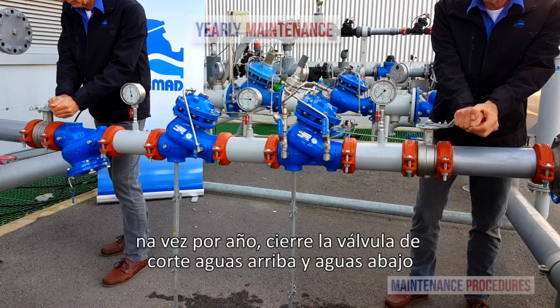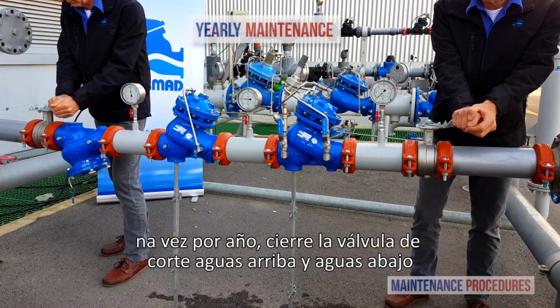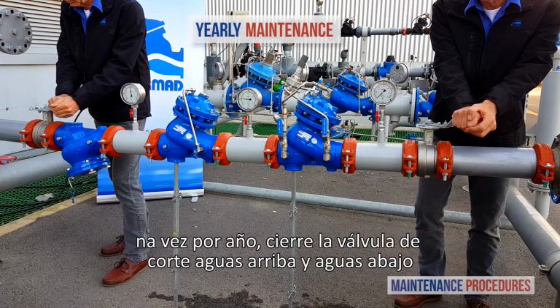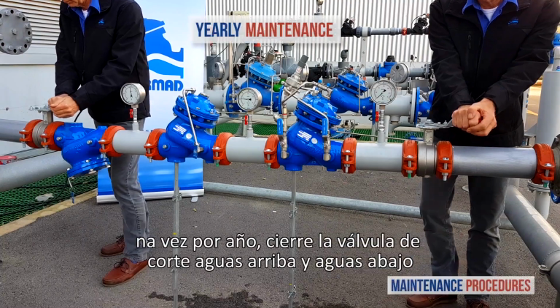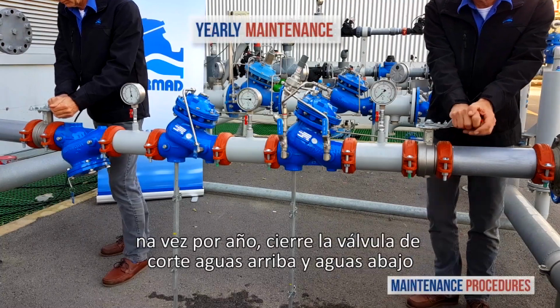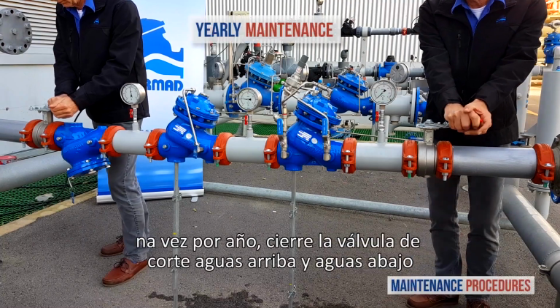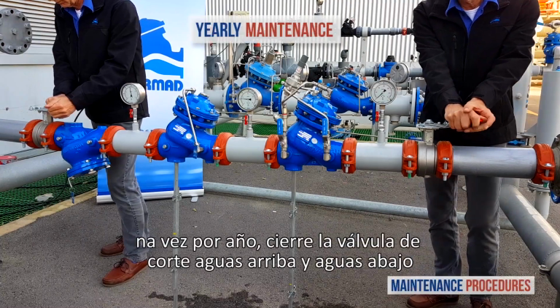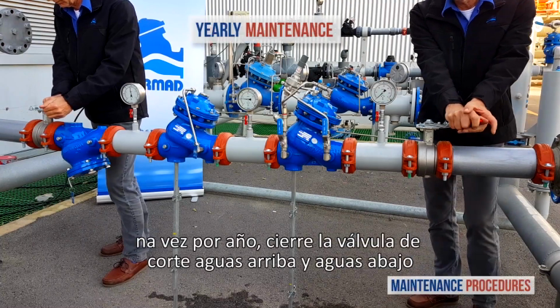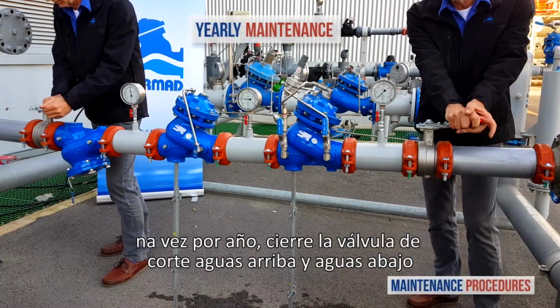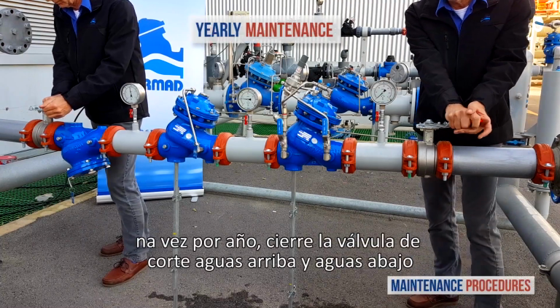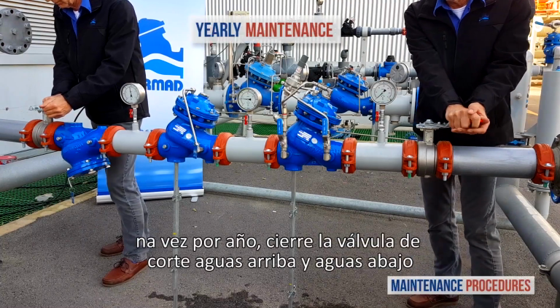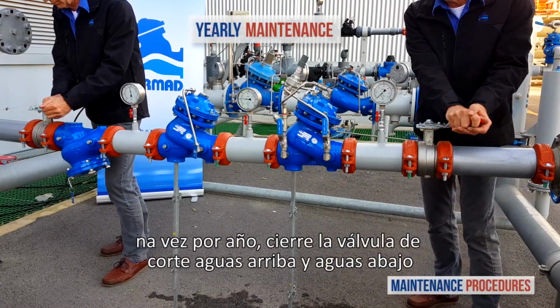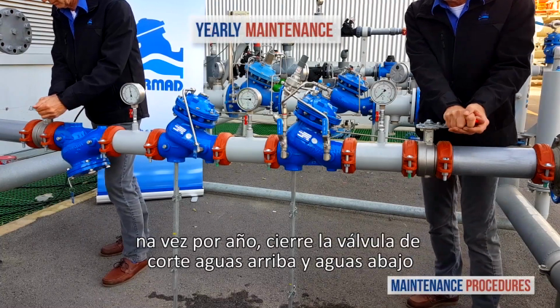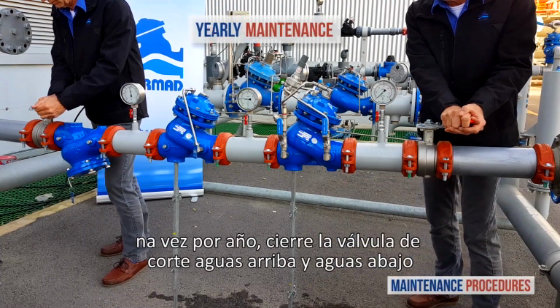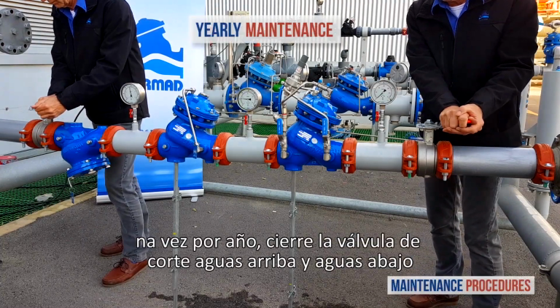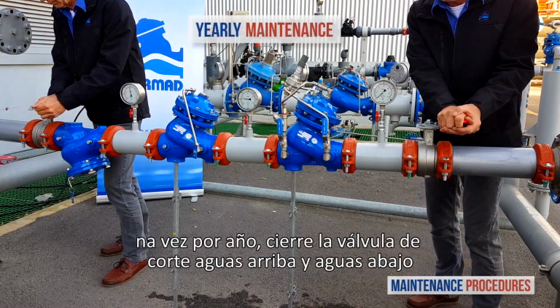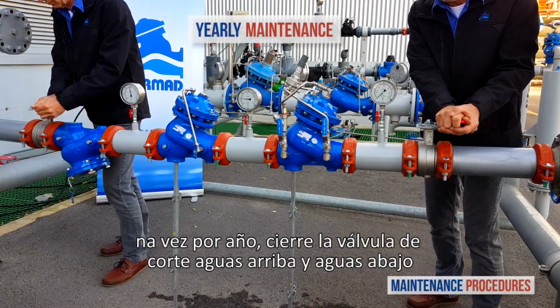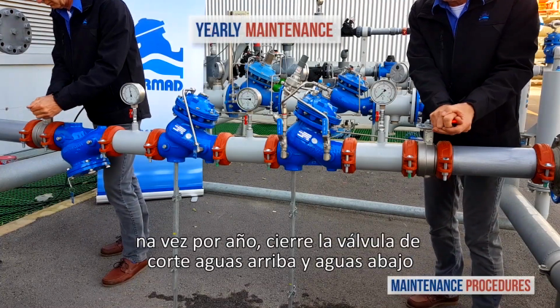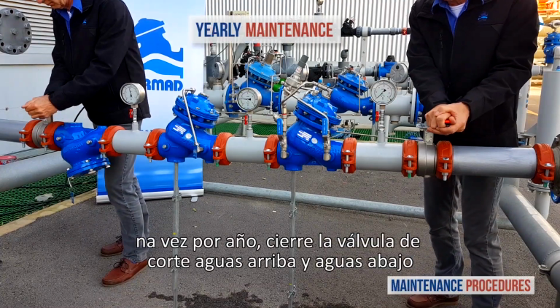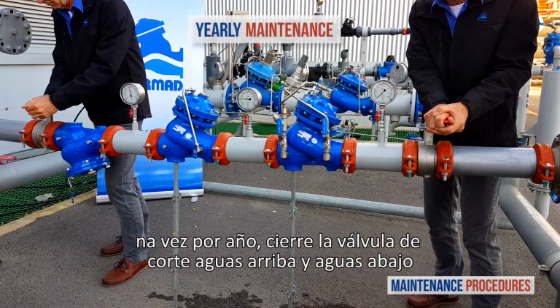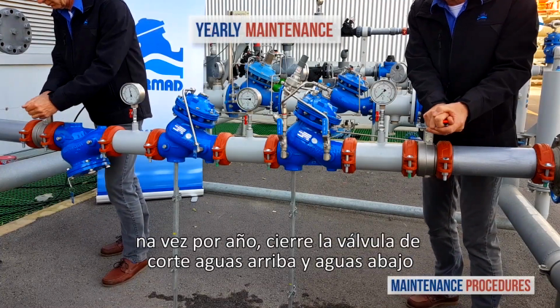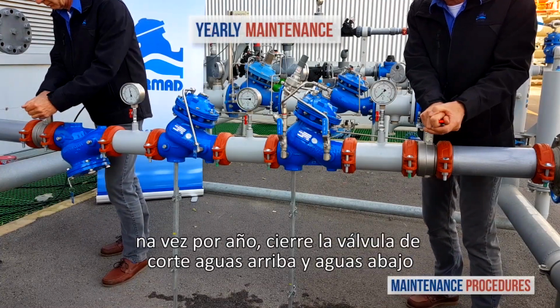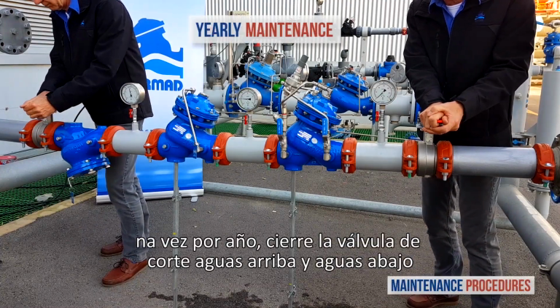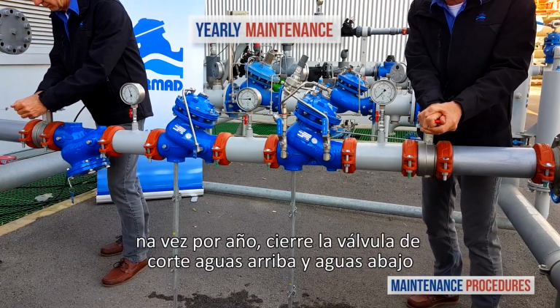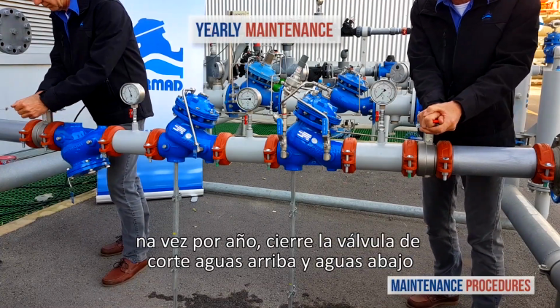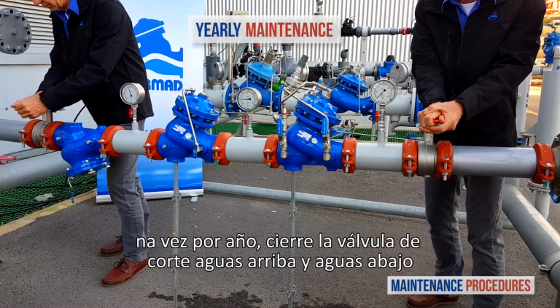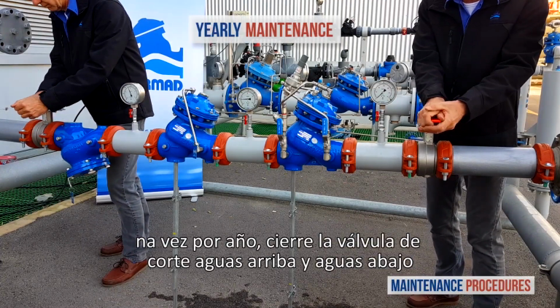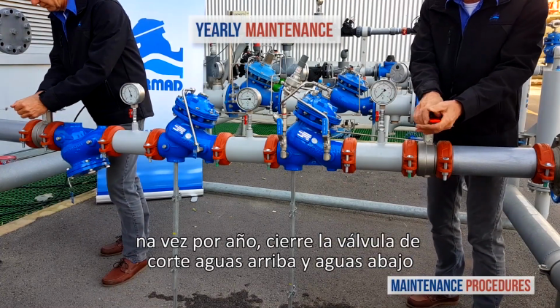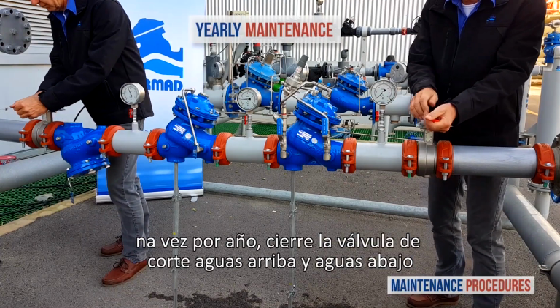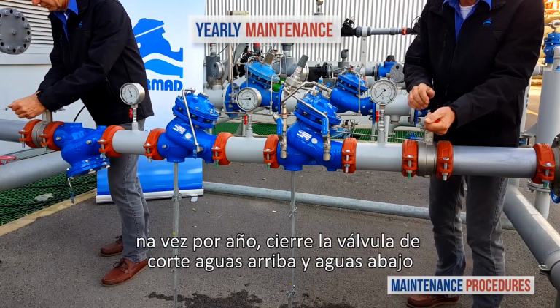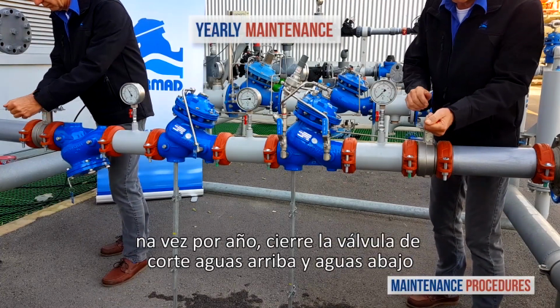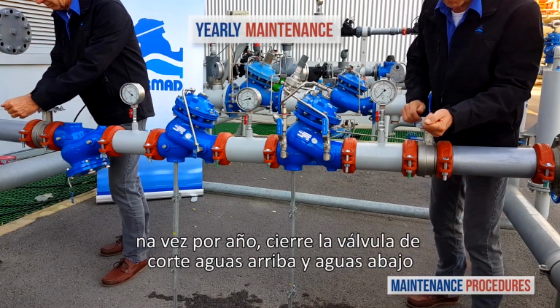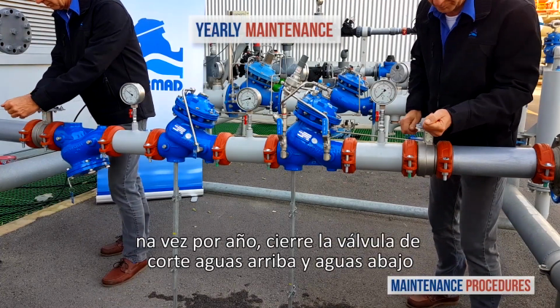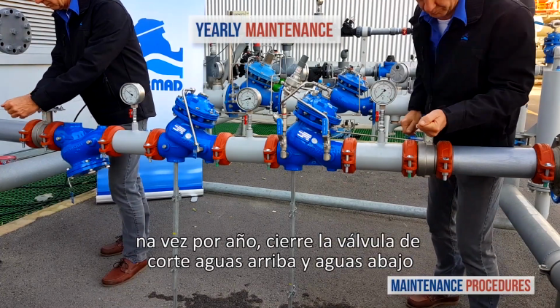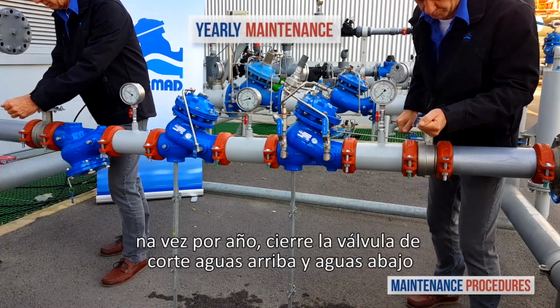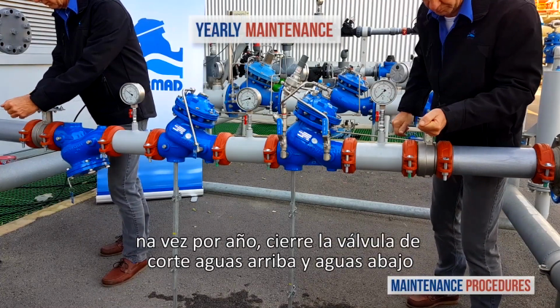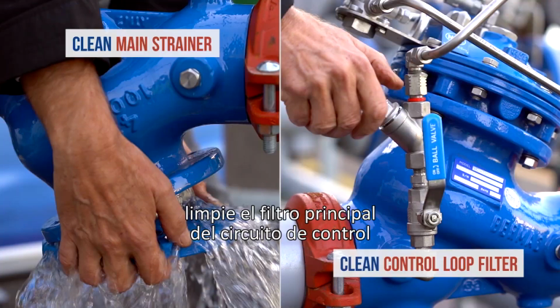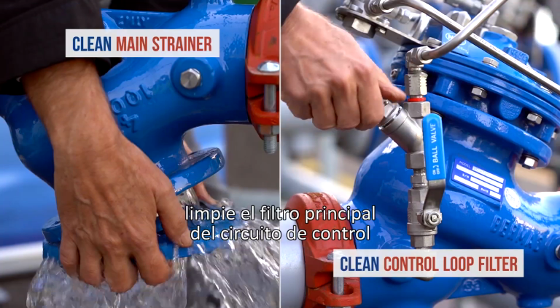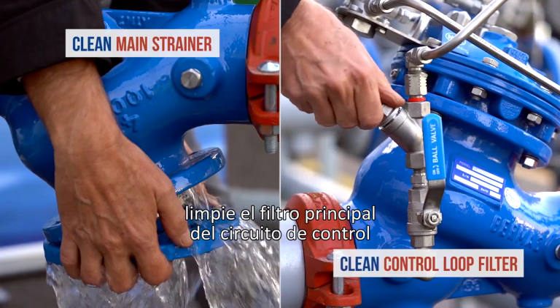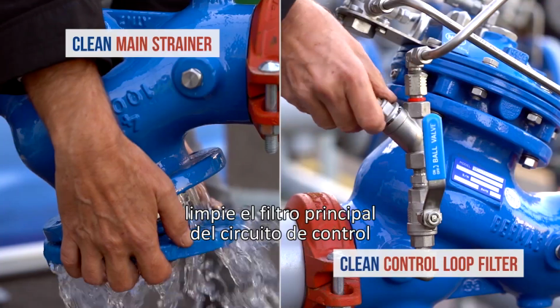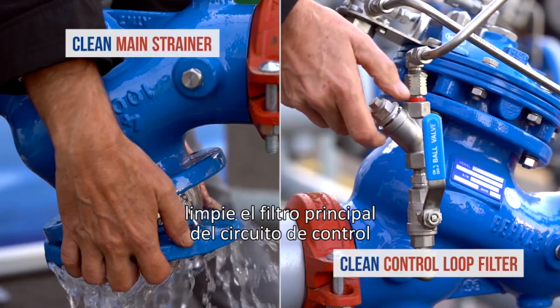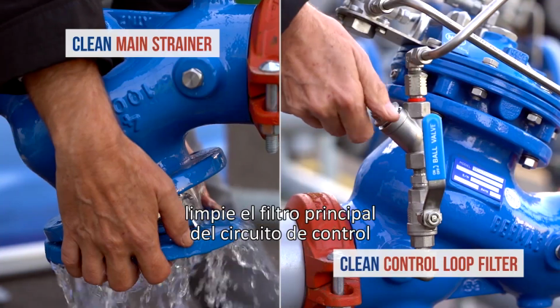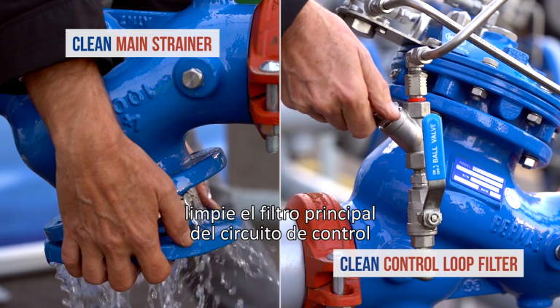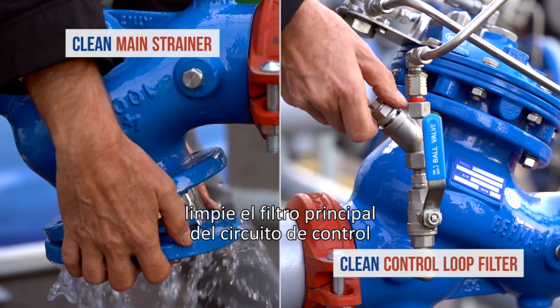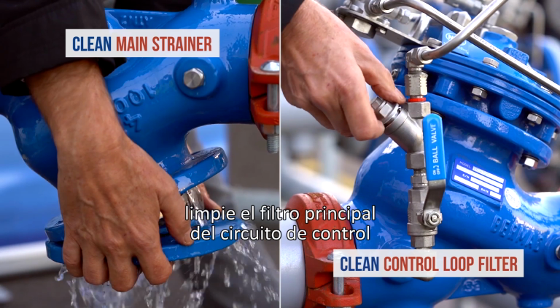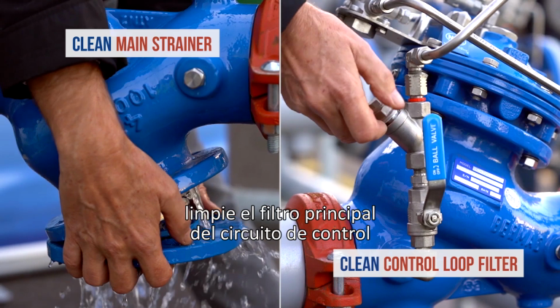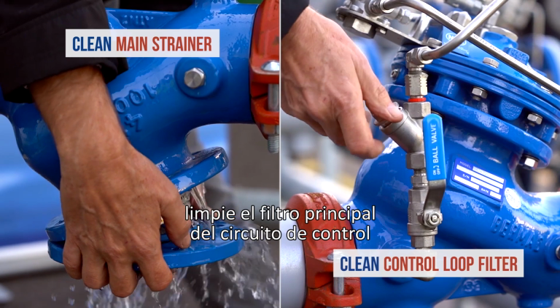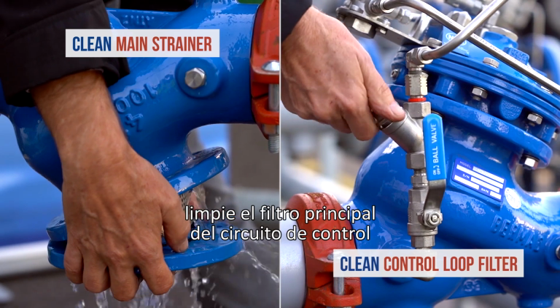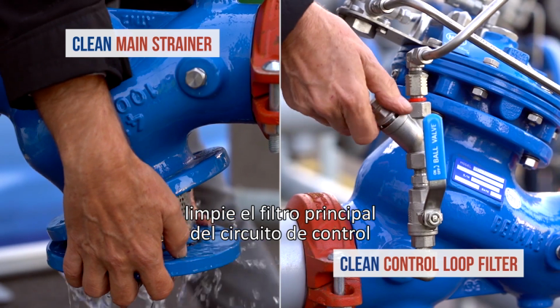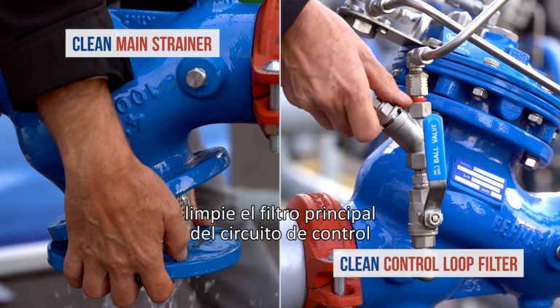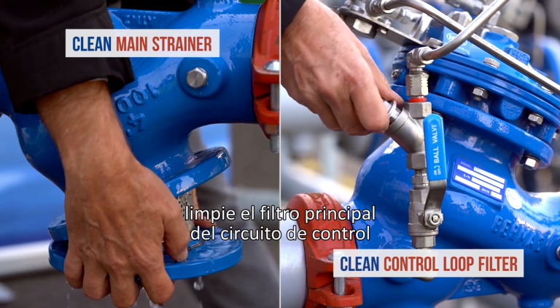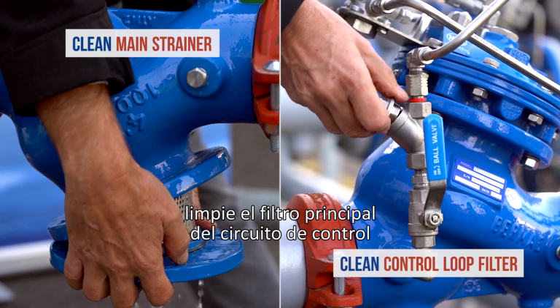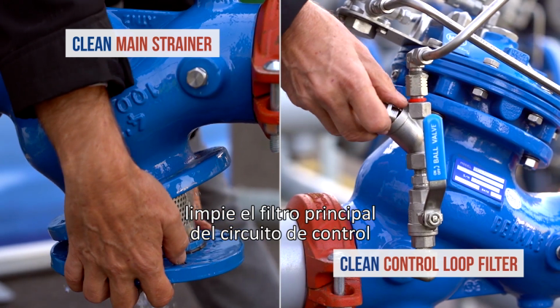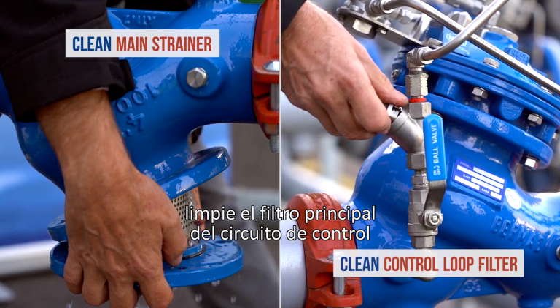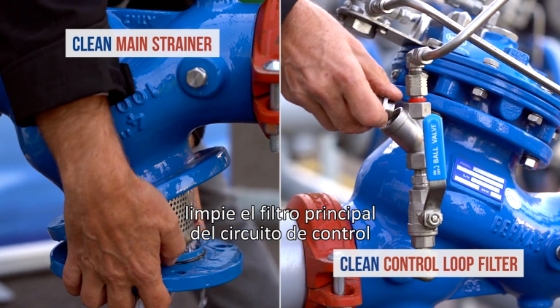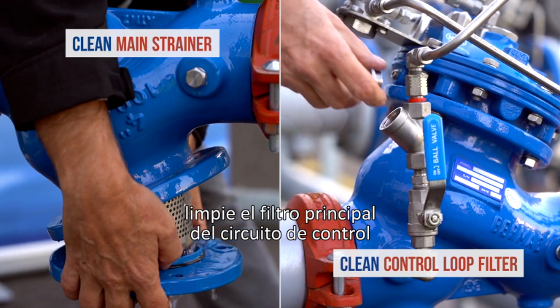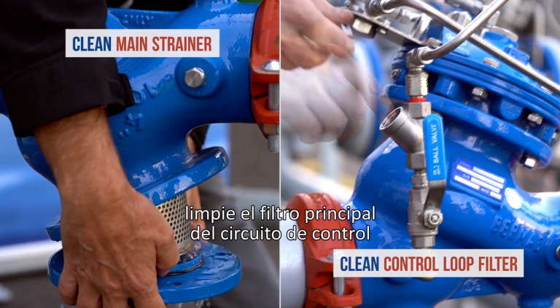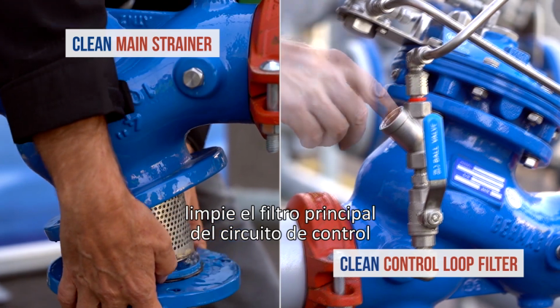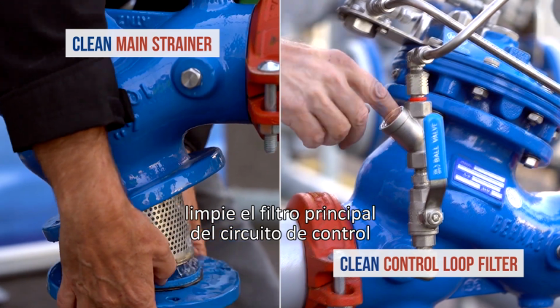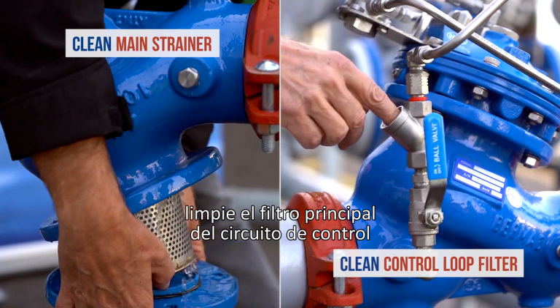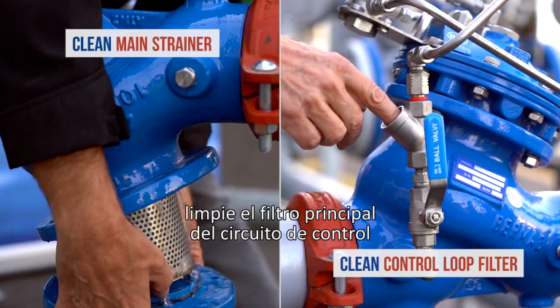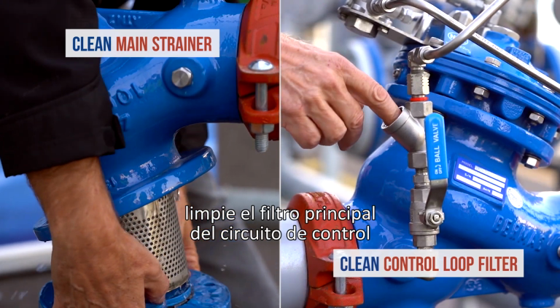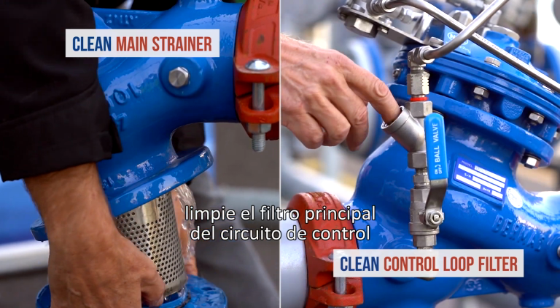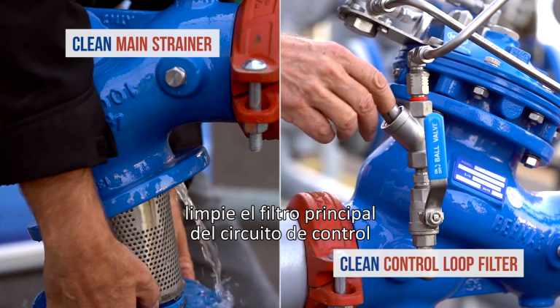Once a year, close both the upstream and downstream isolation valves and clean the main strainer and the valve control loop filter.